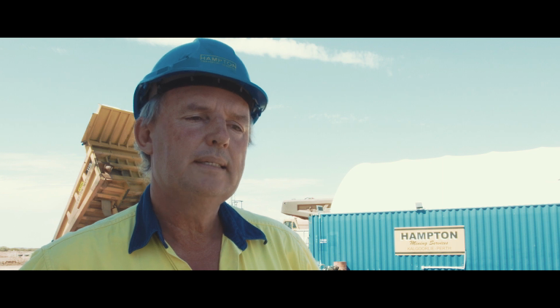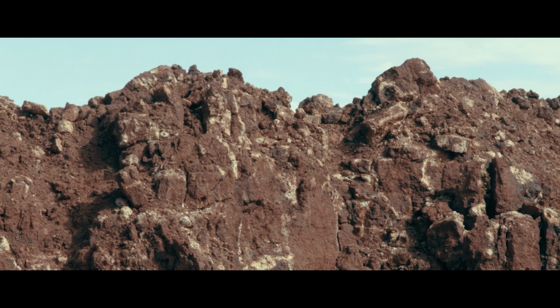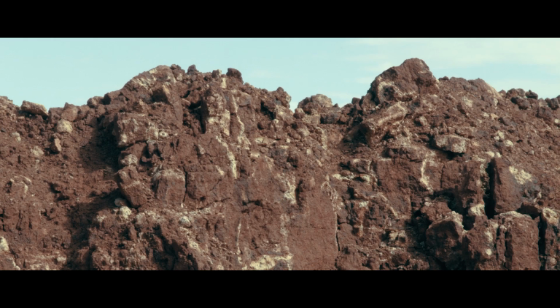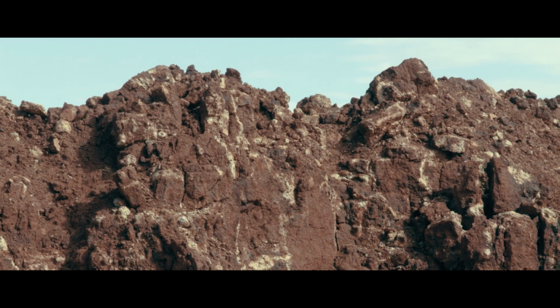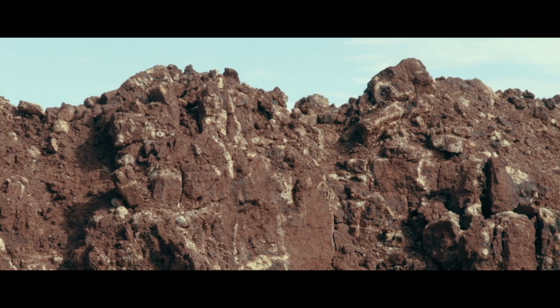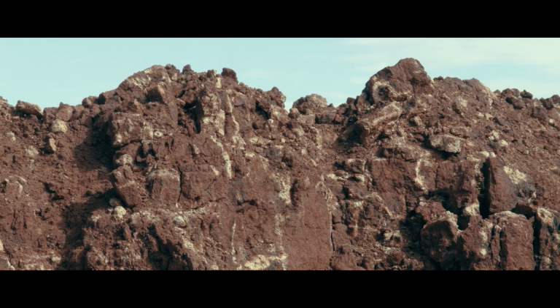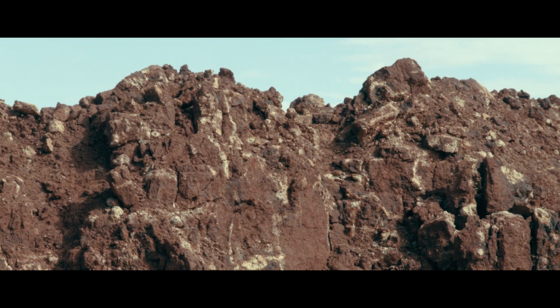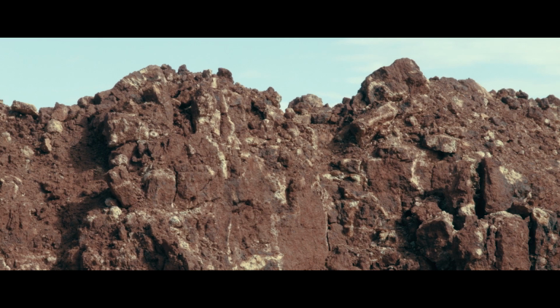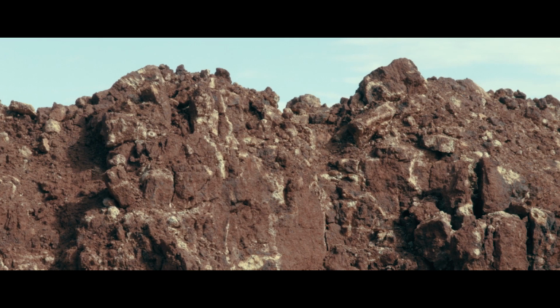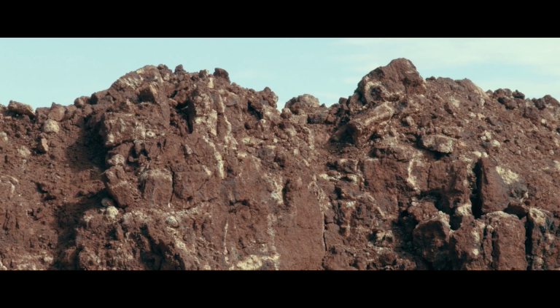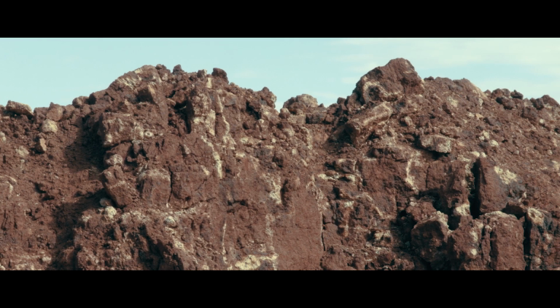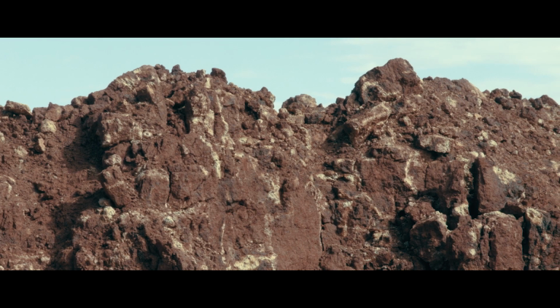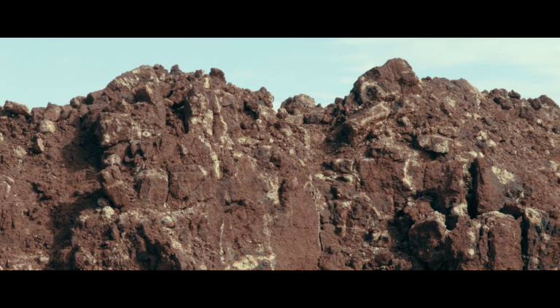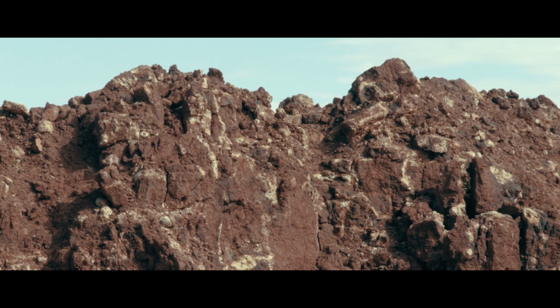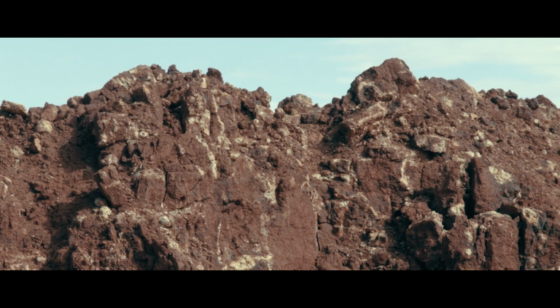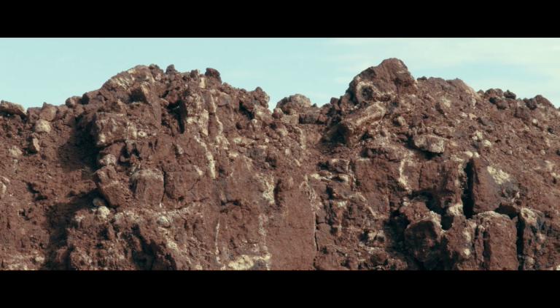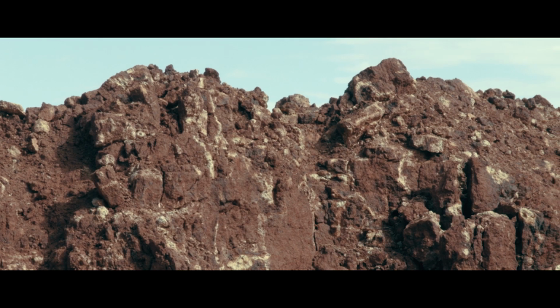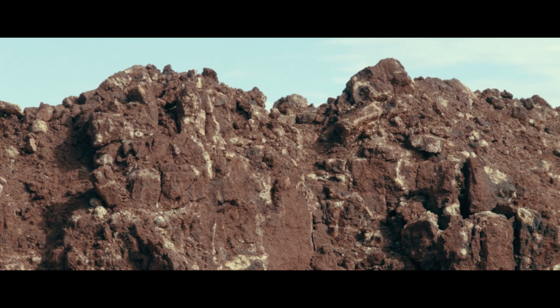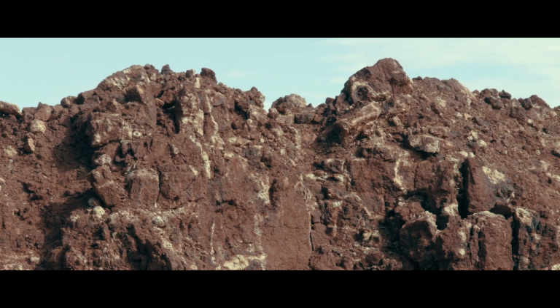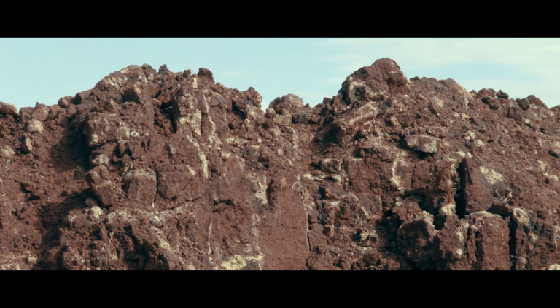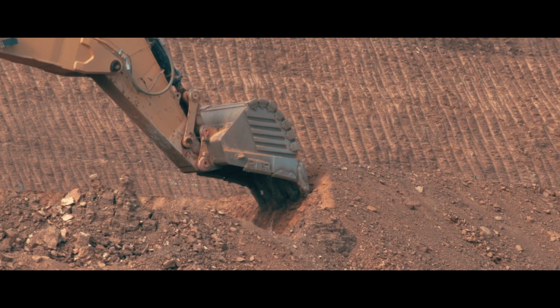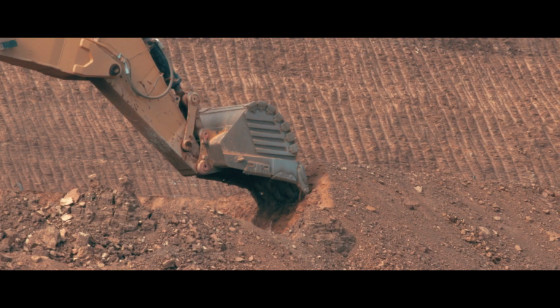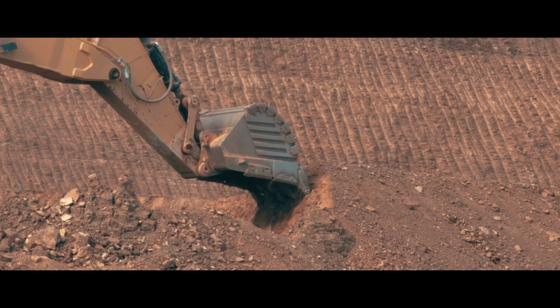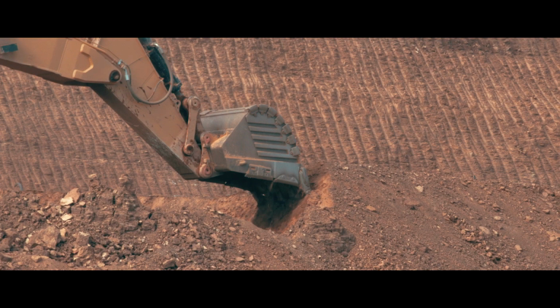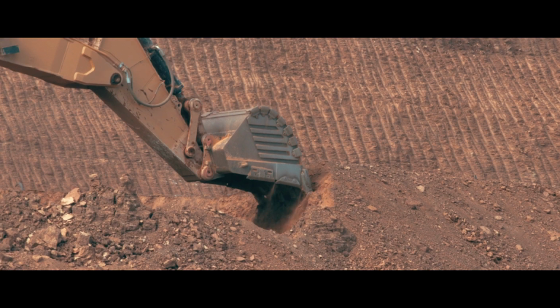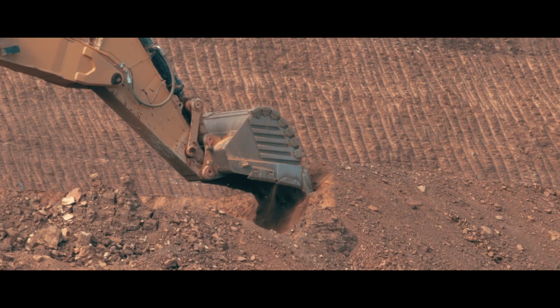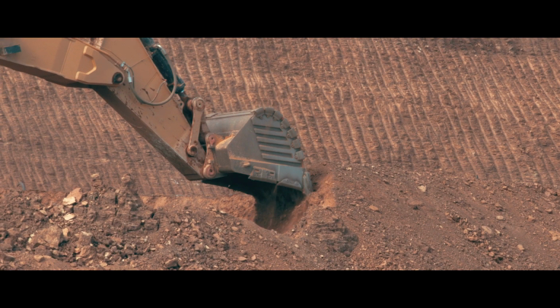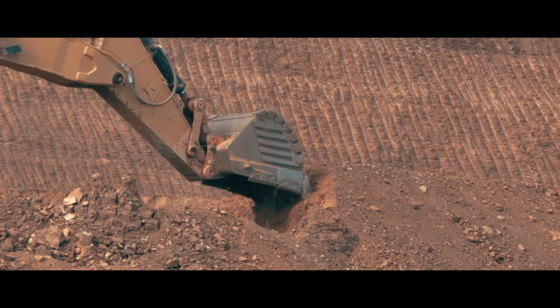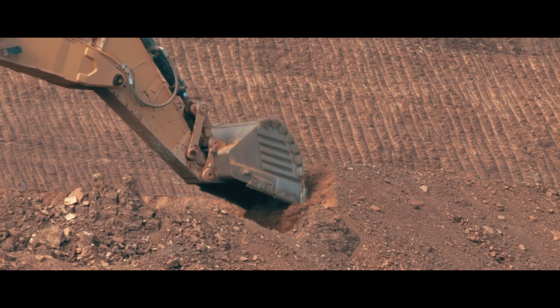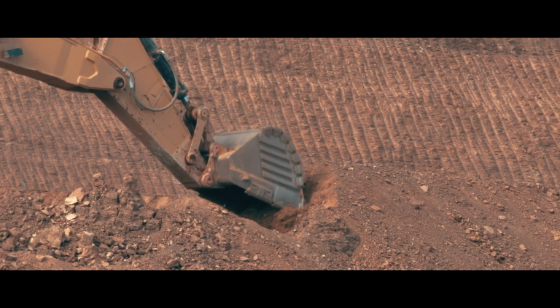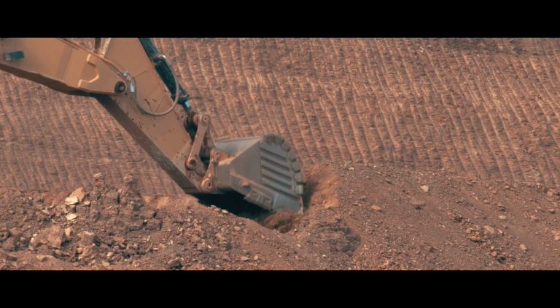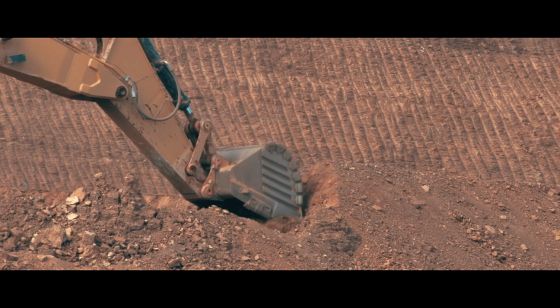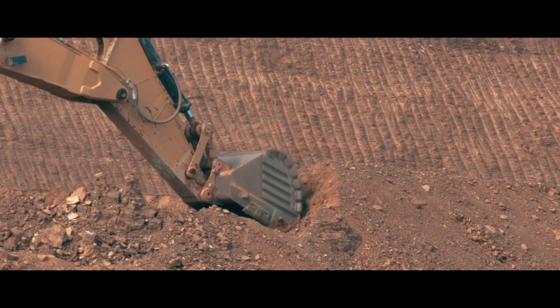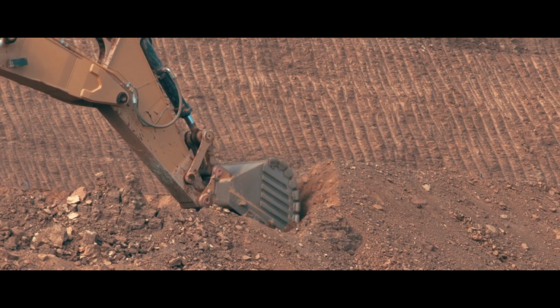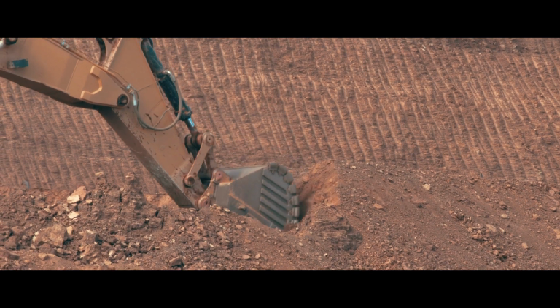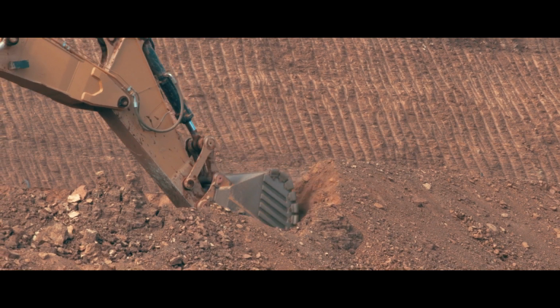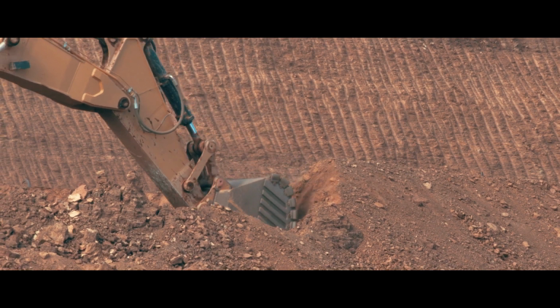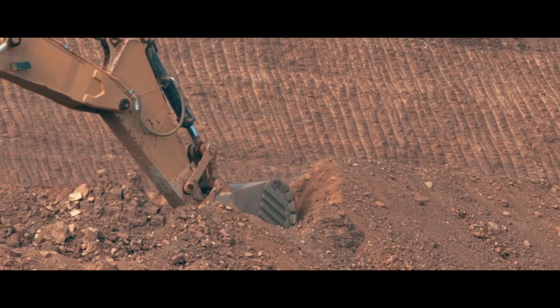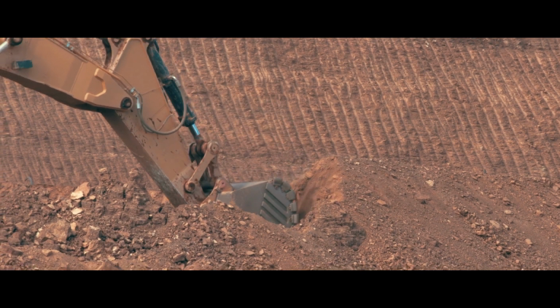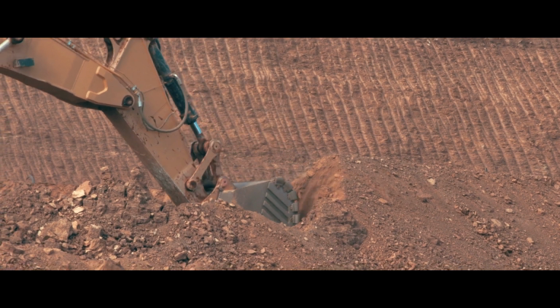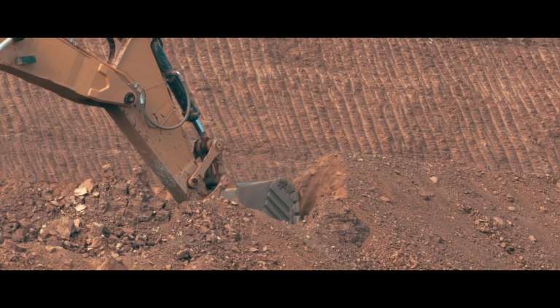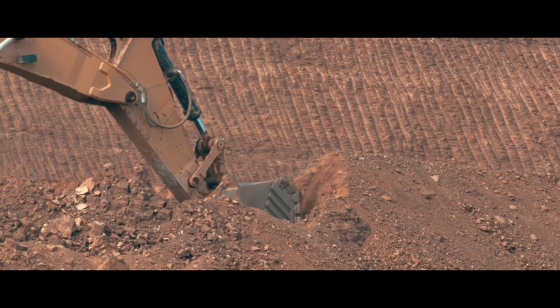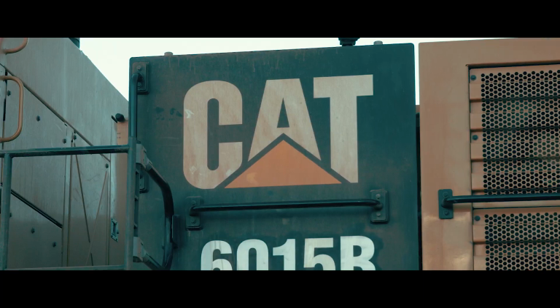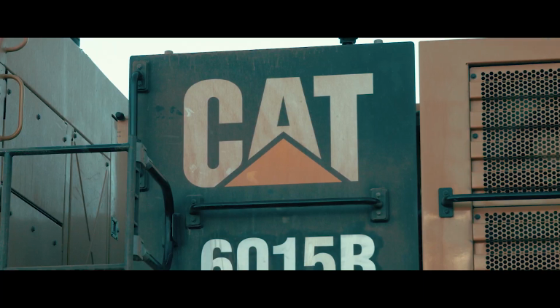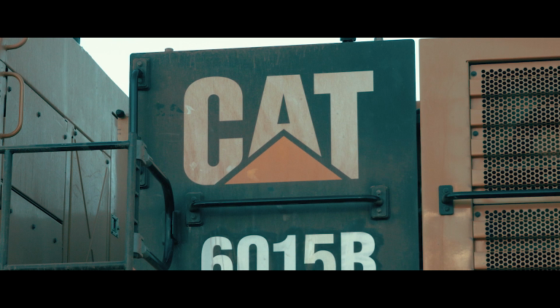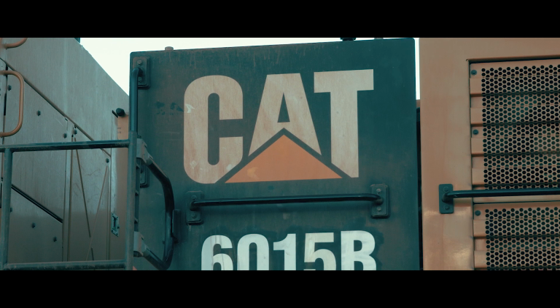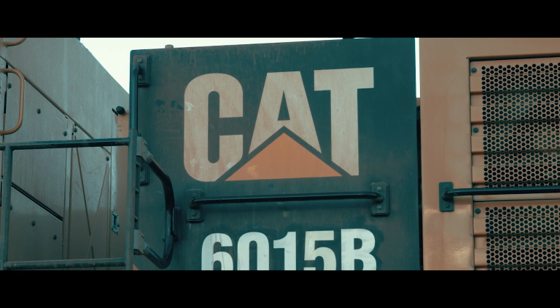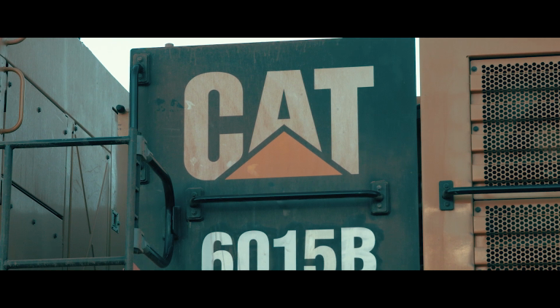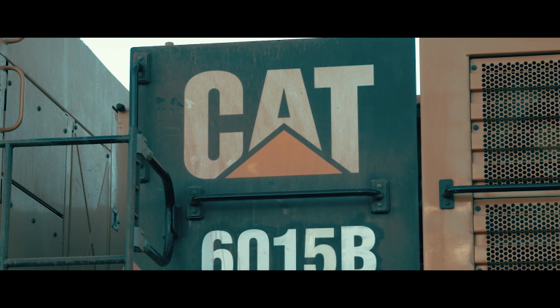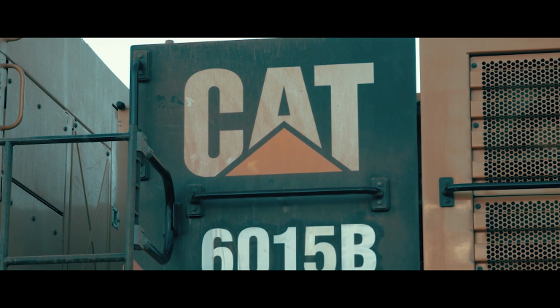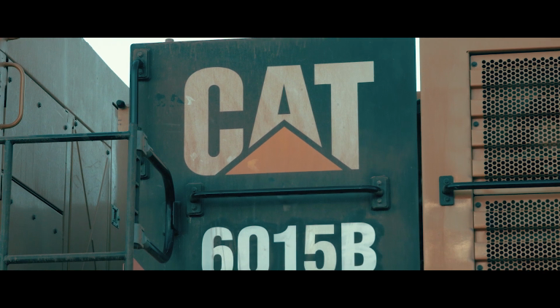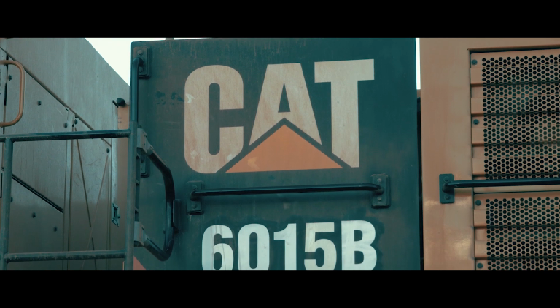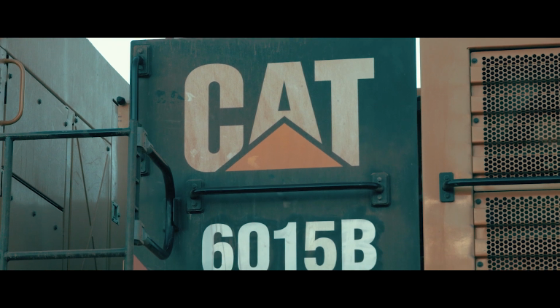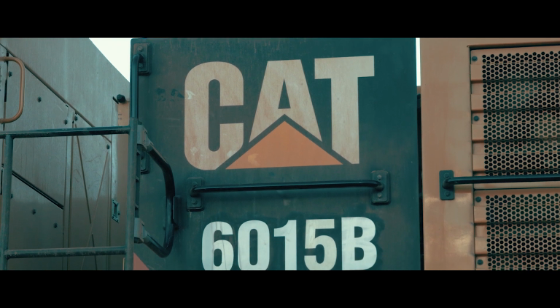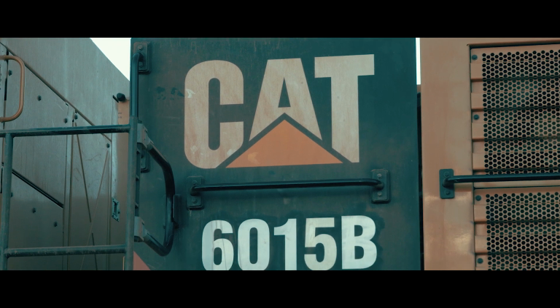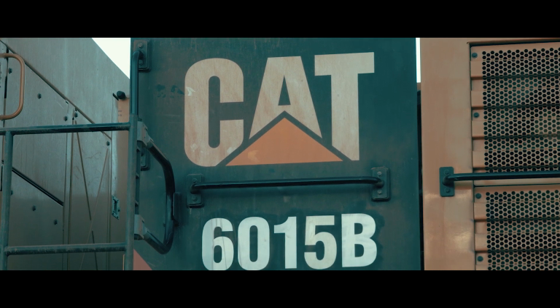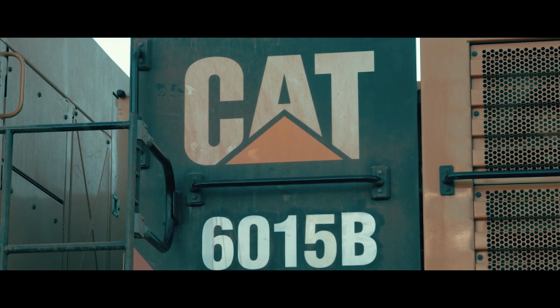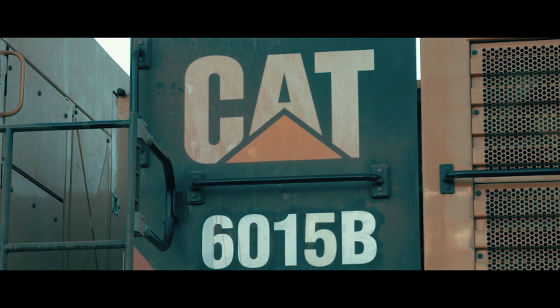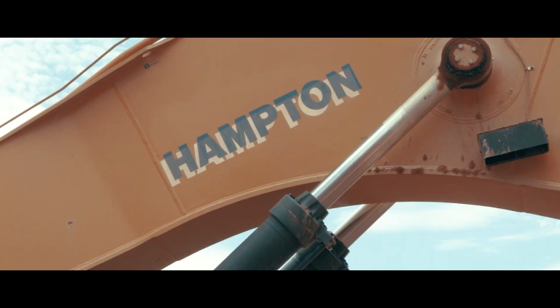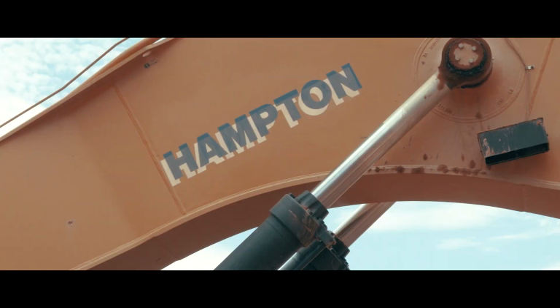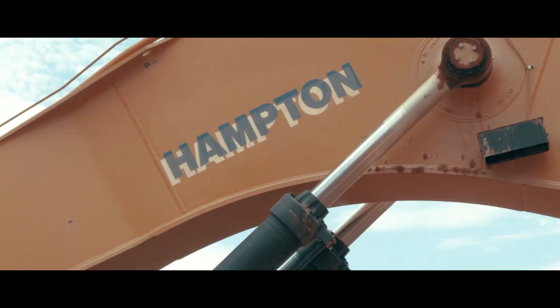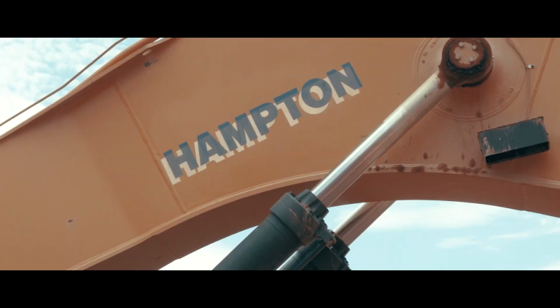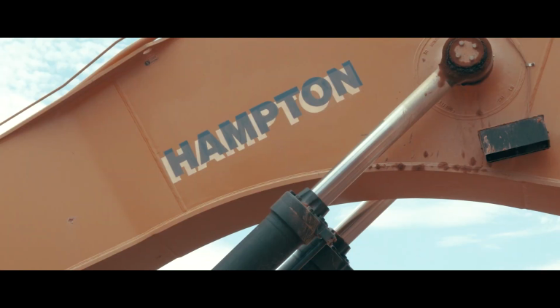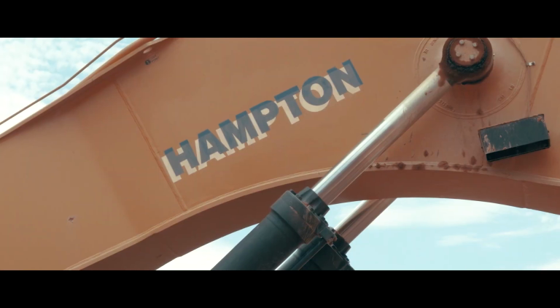This machine is doing the job. It's been reliable and we haven't had any major issues. It is the first 6015B in Australia.